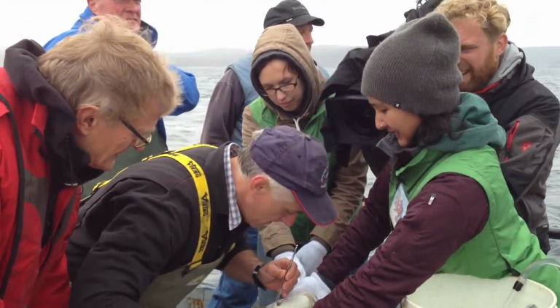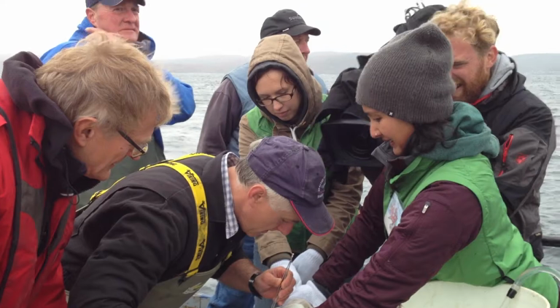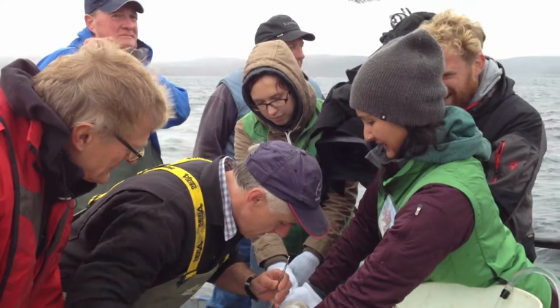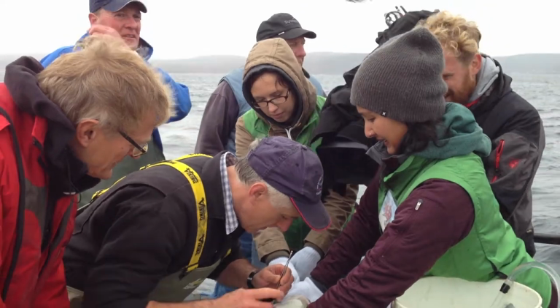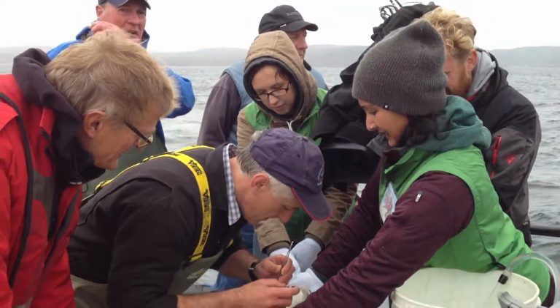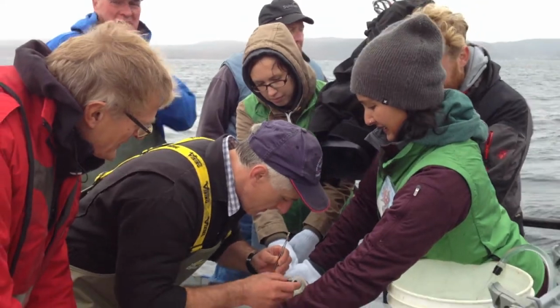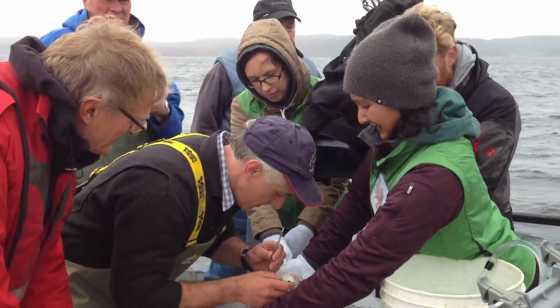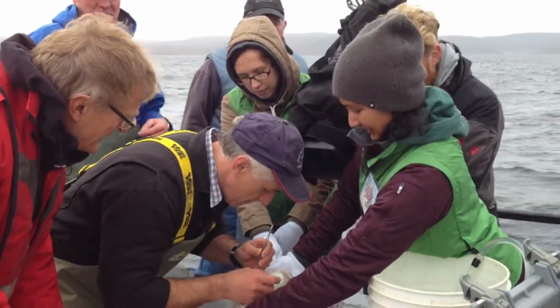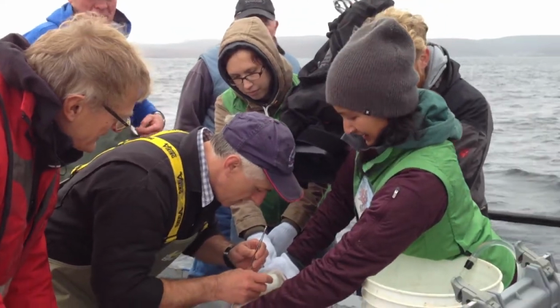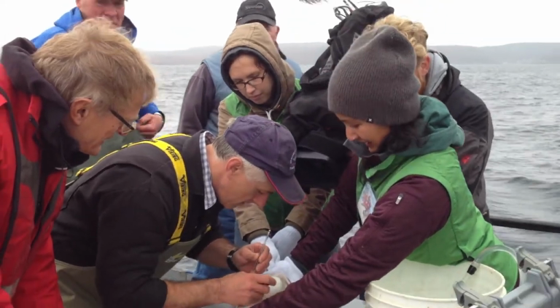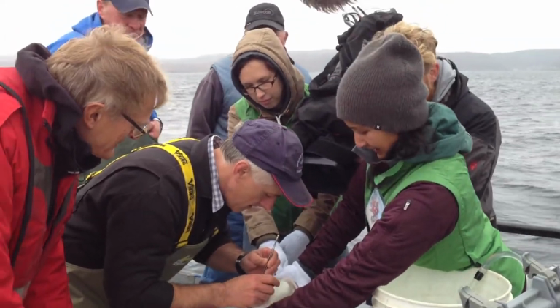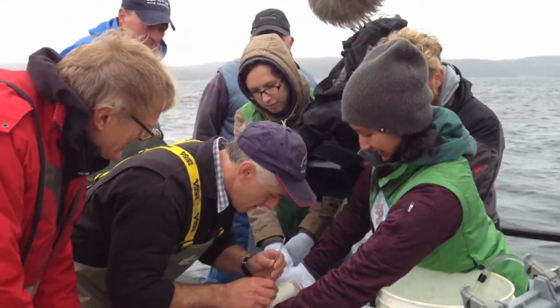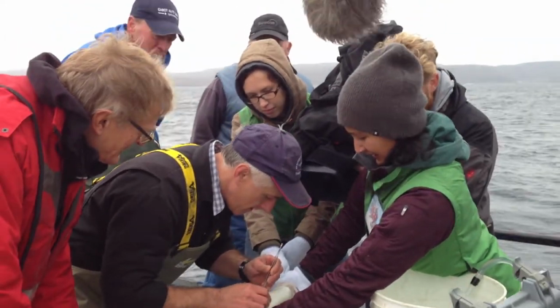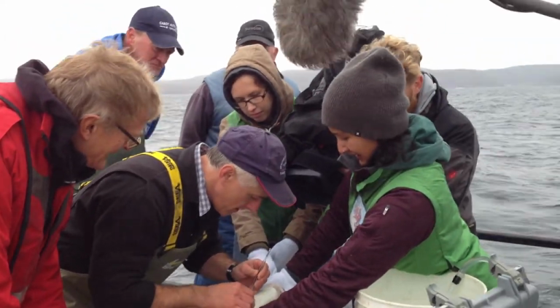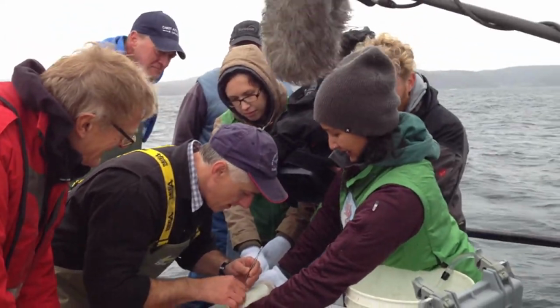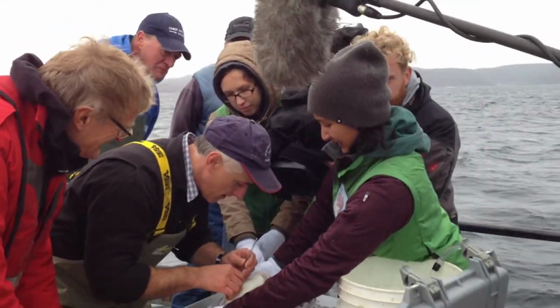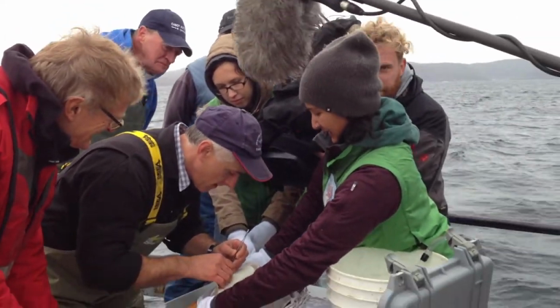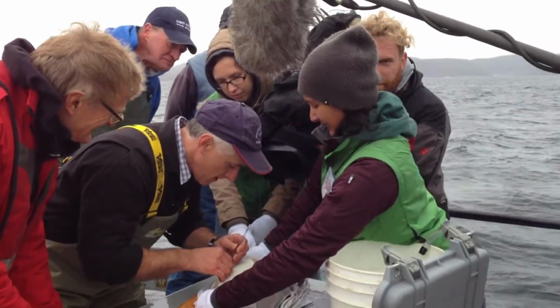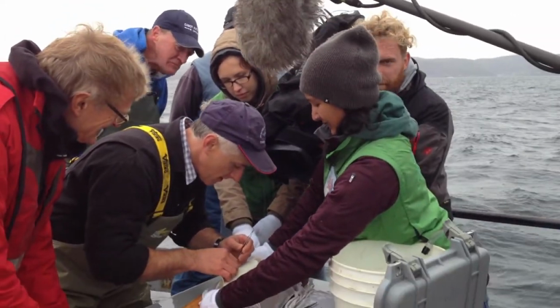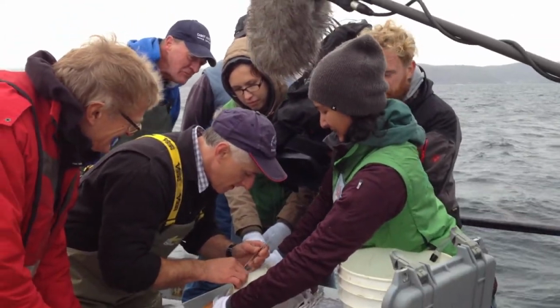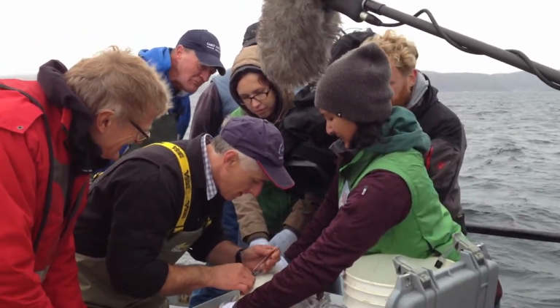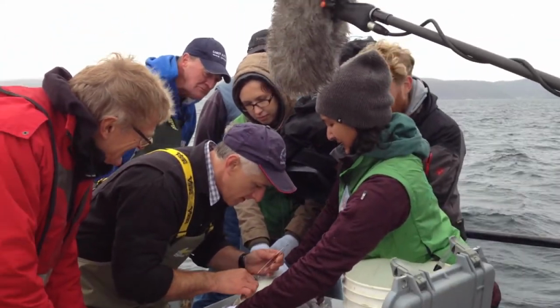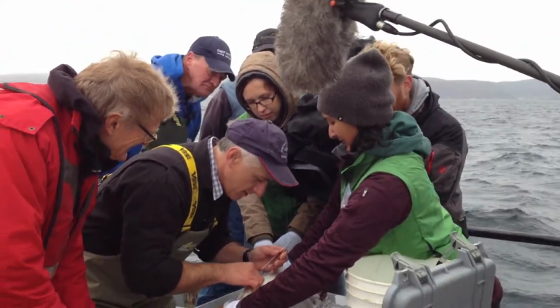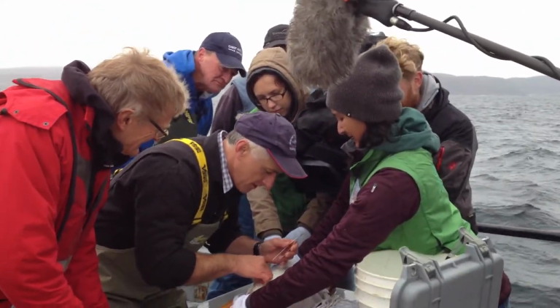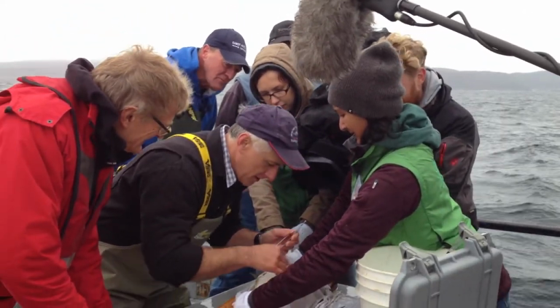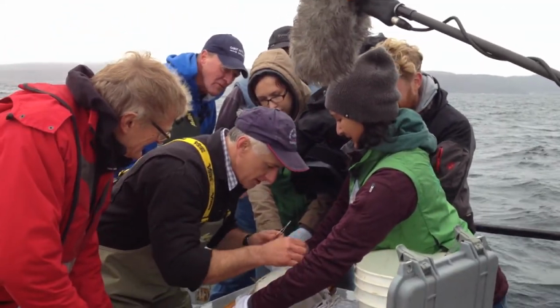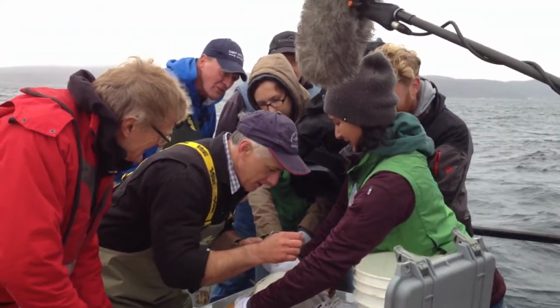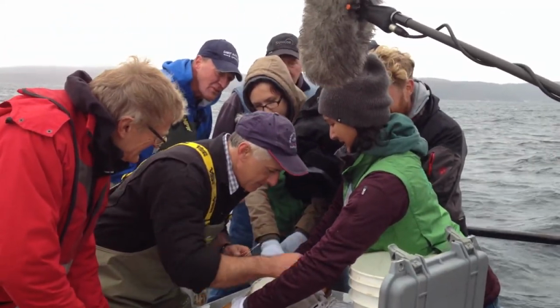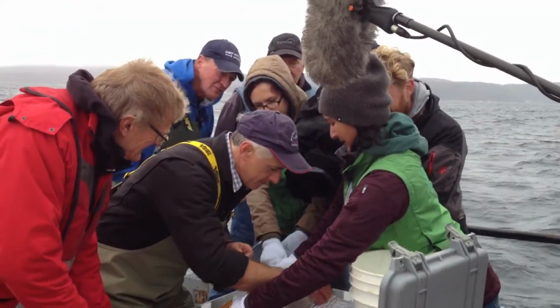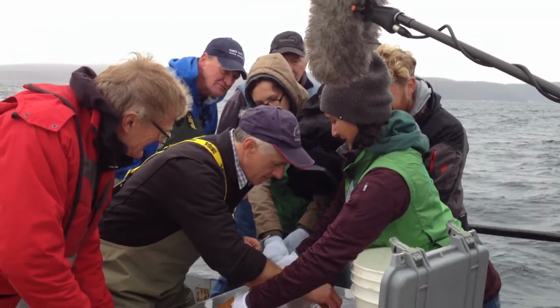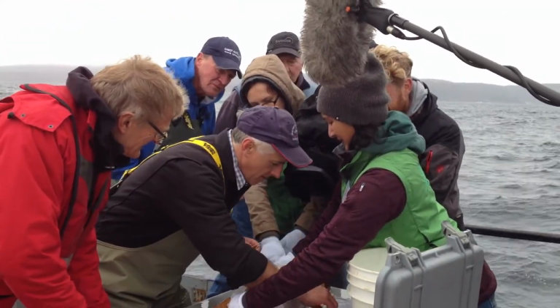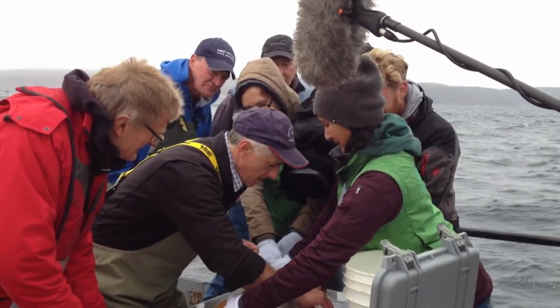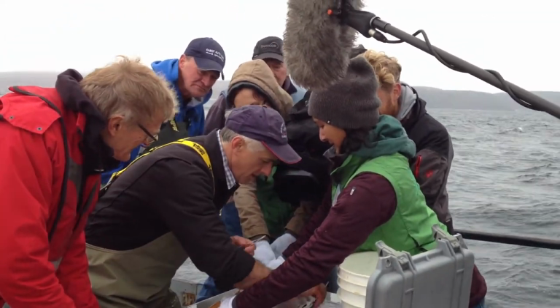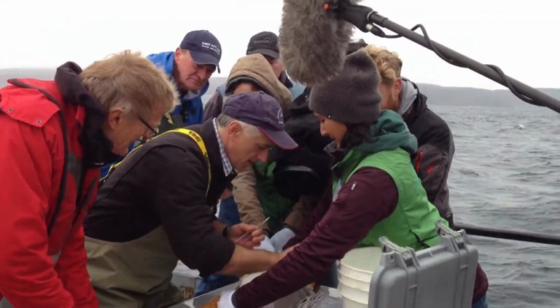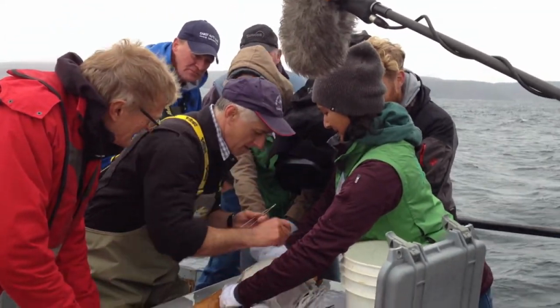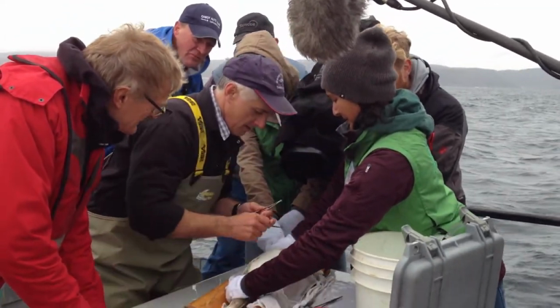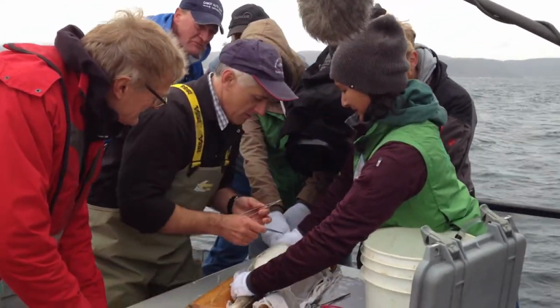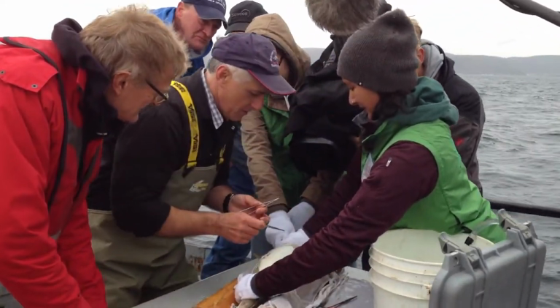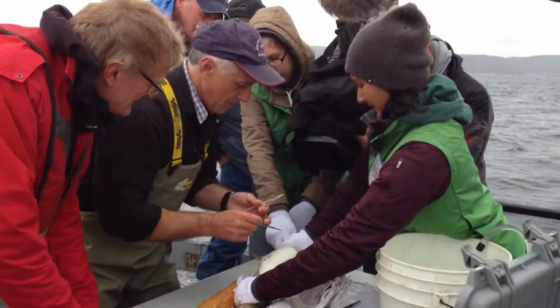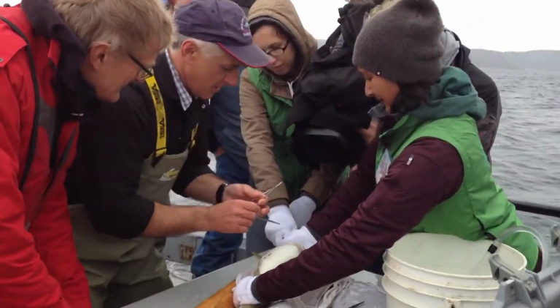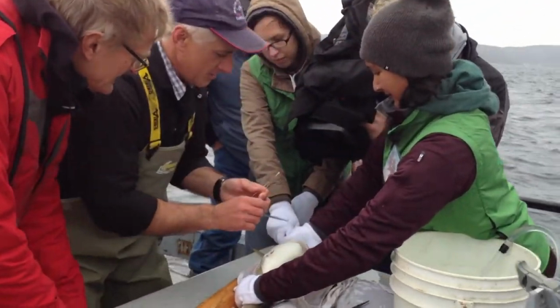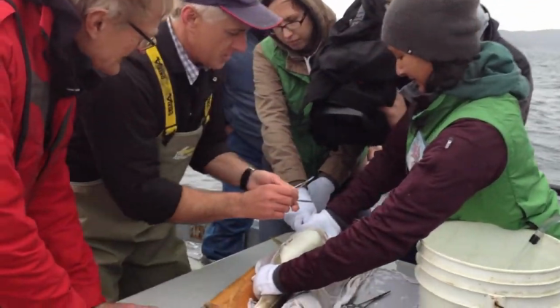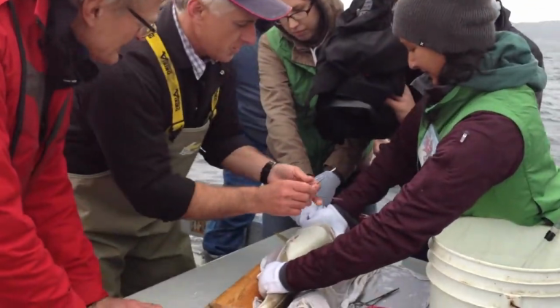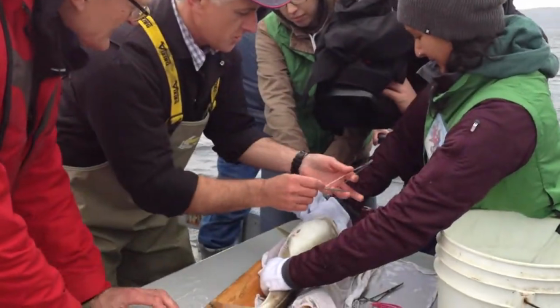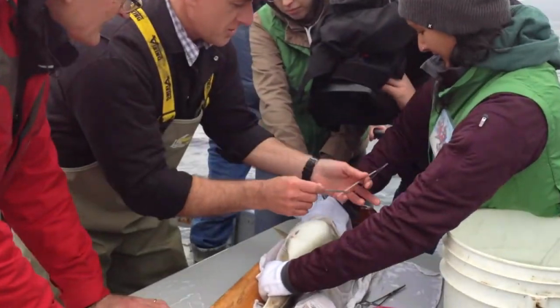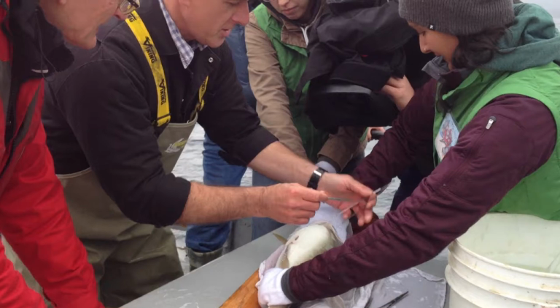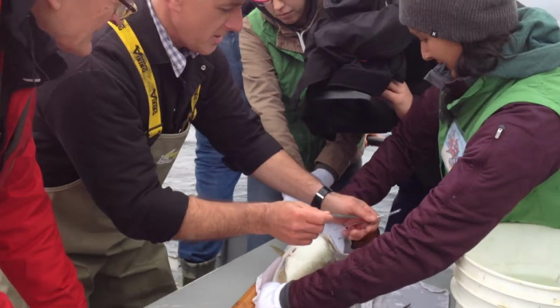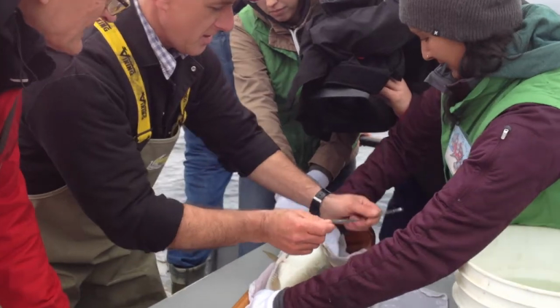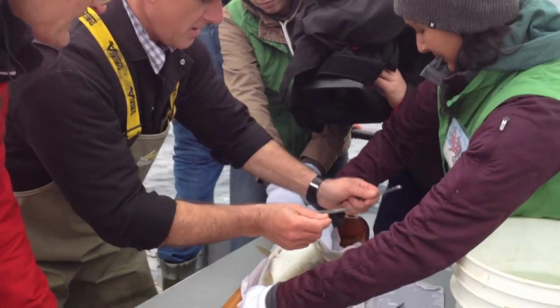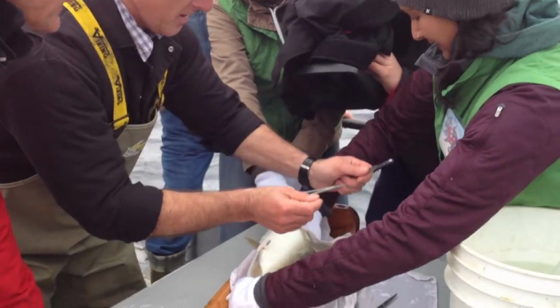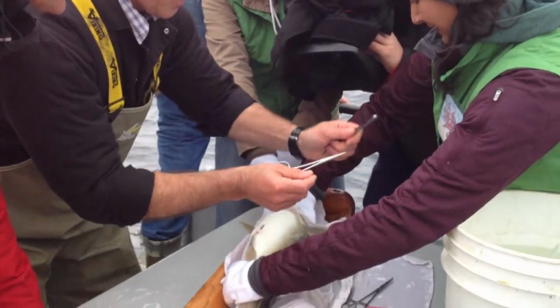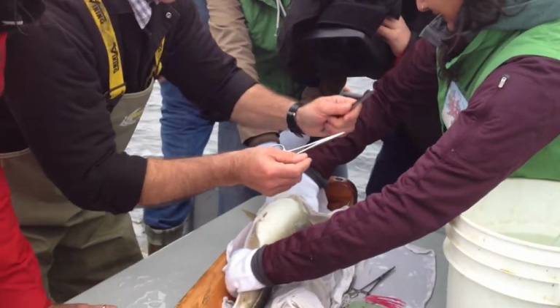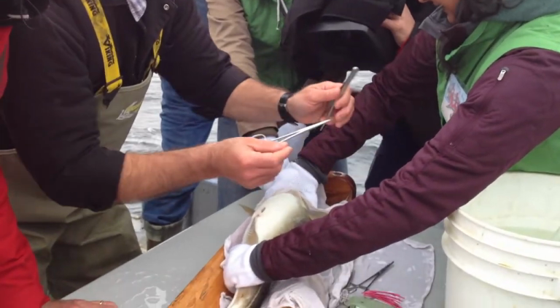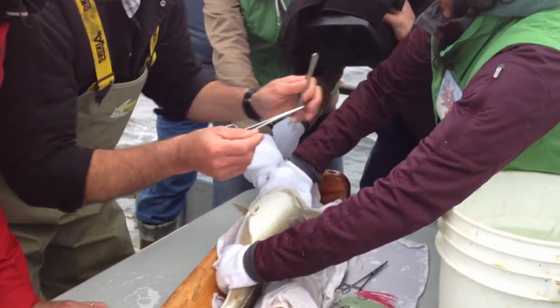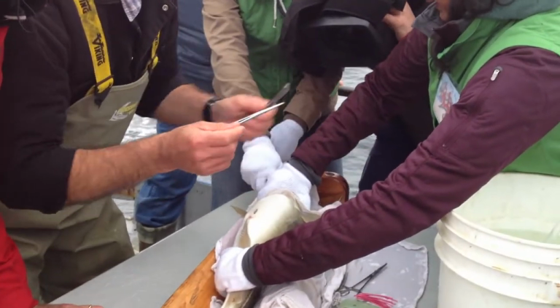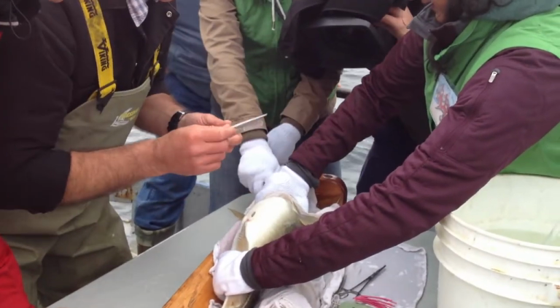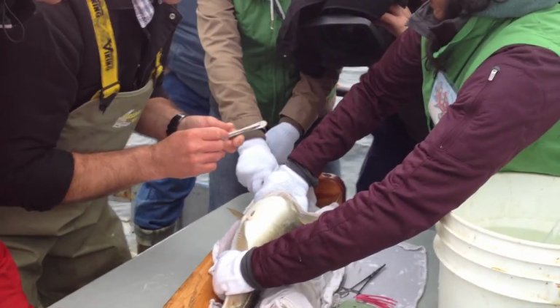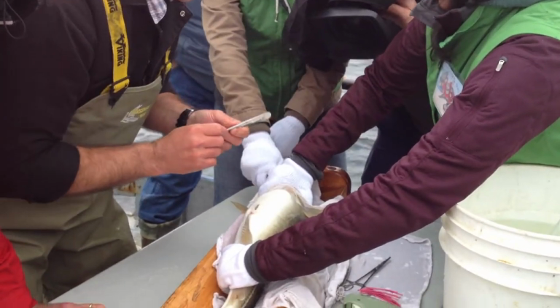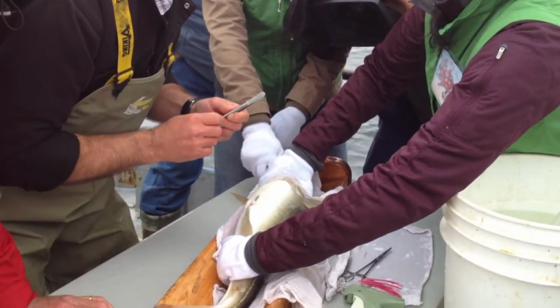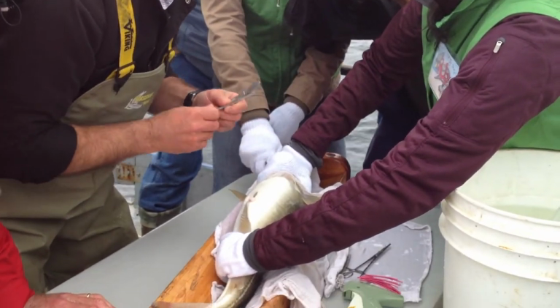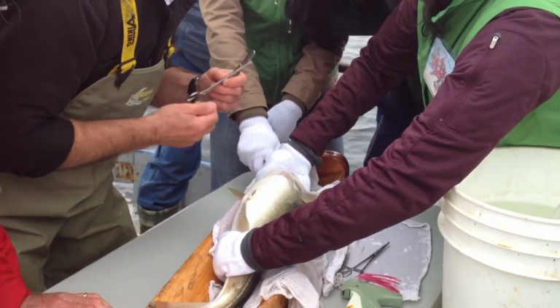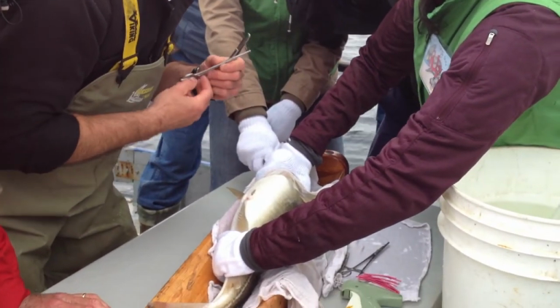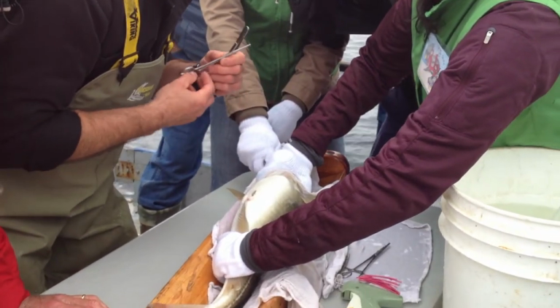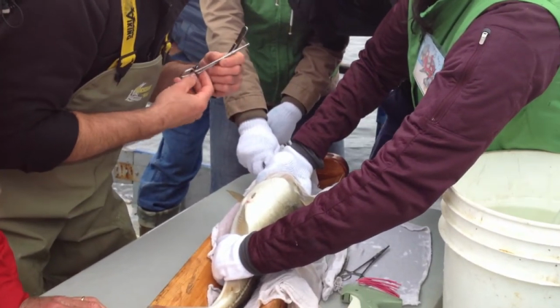Once you've got that transmitter in there, you can stitch them up.